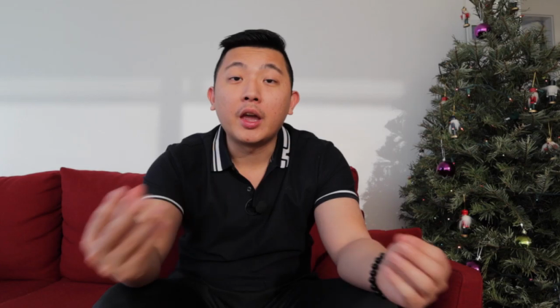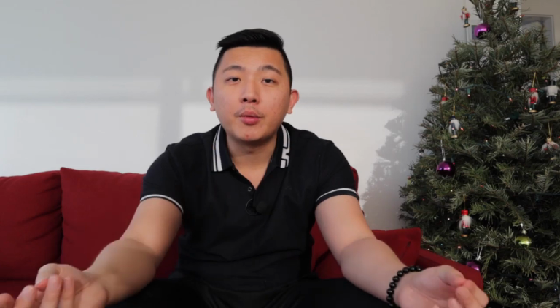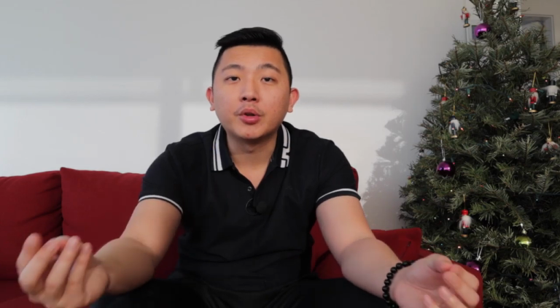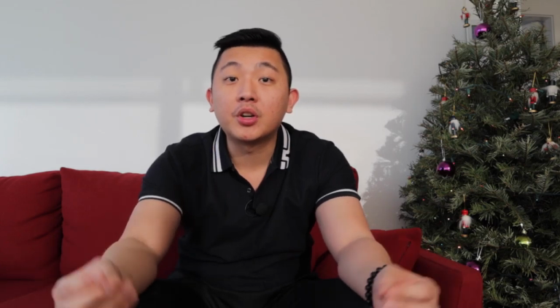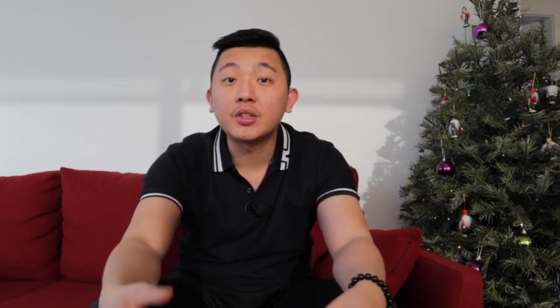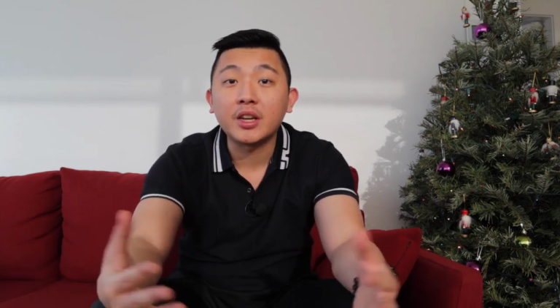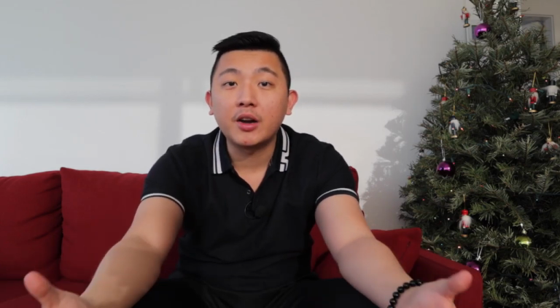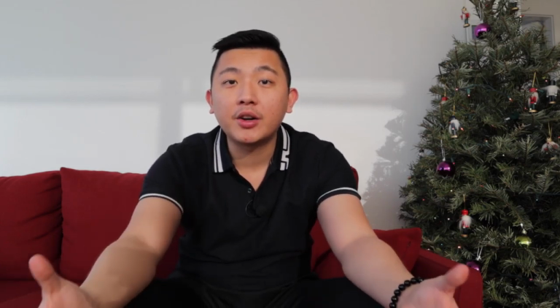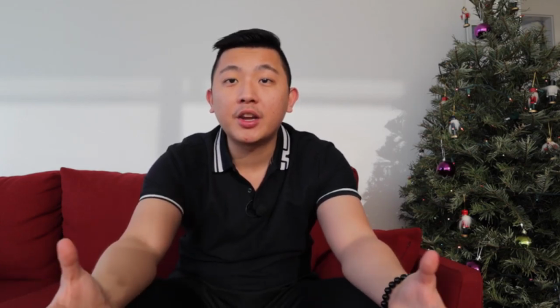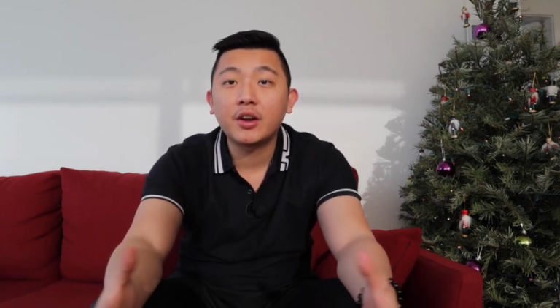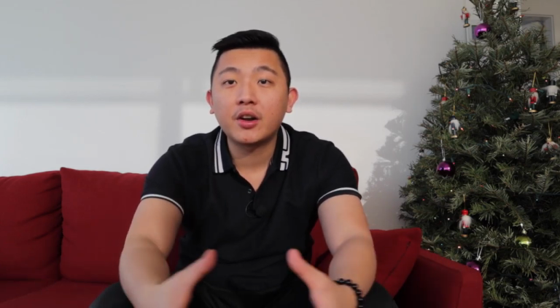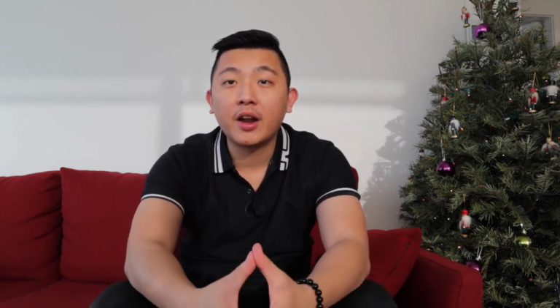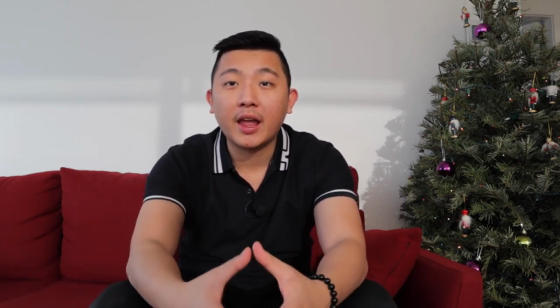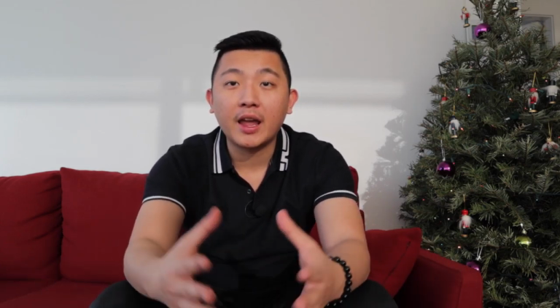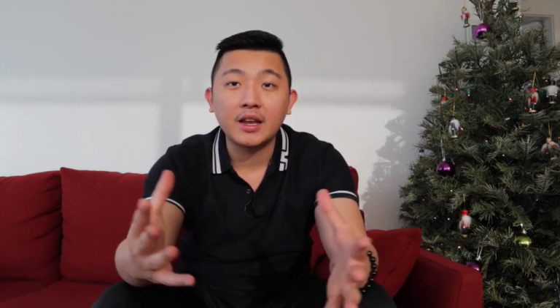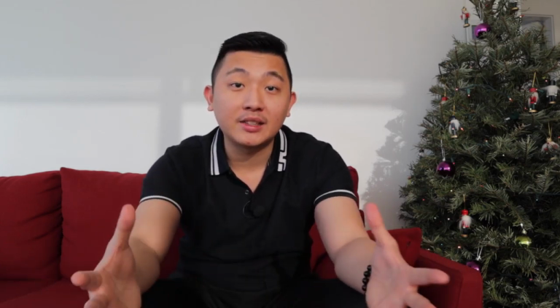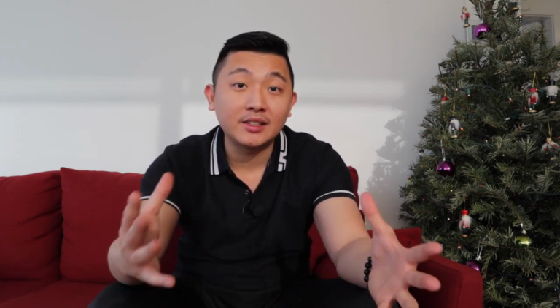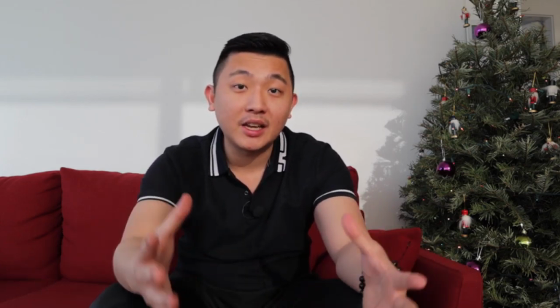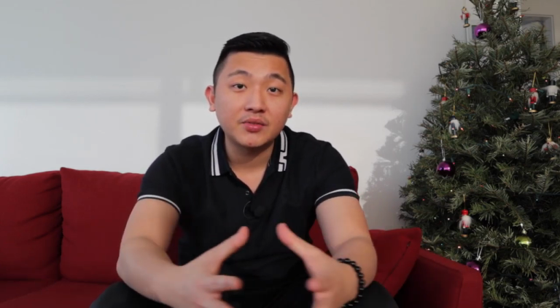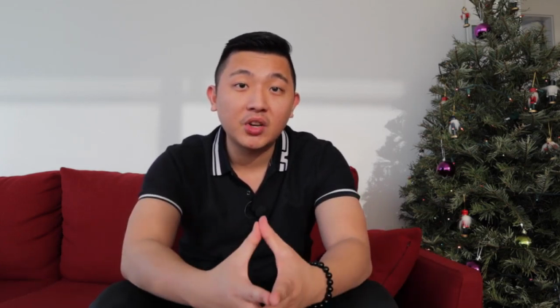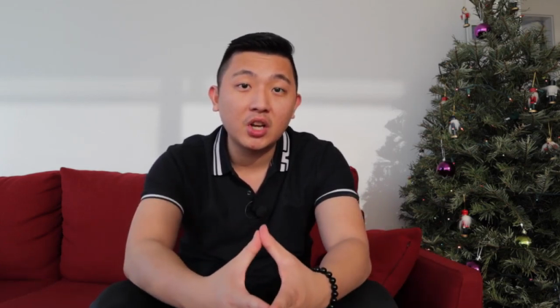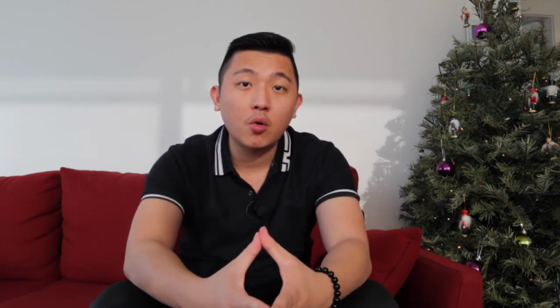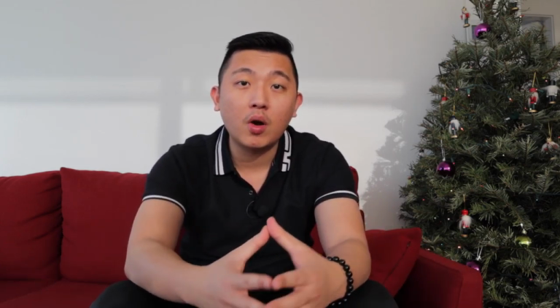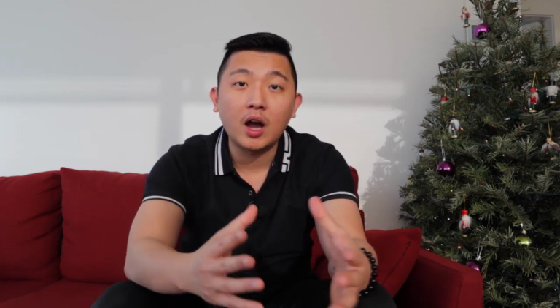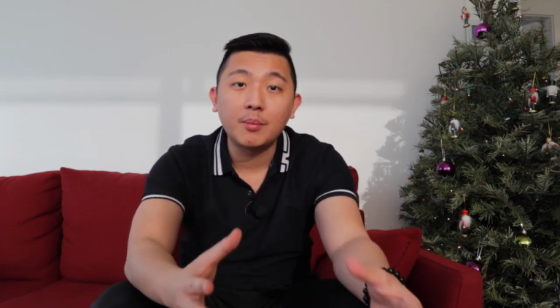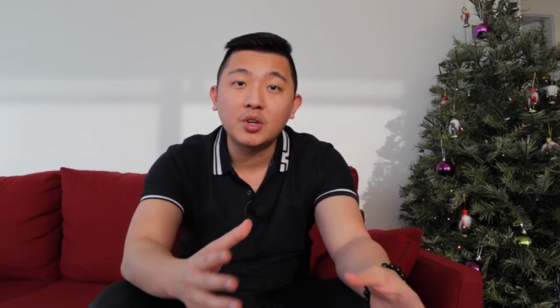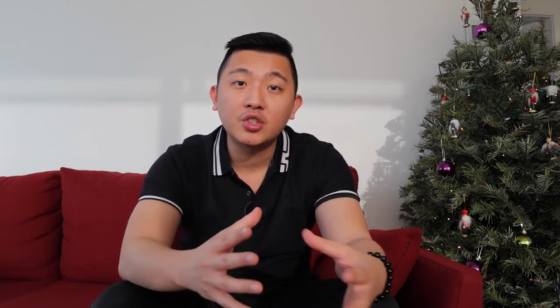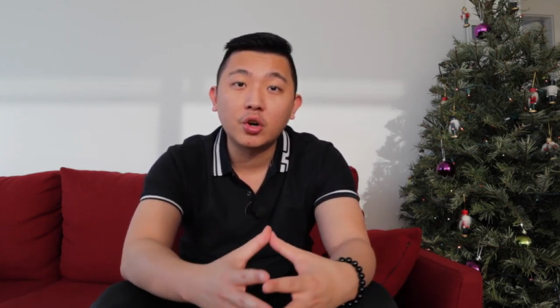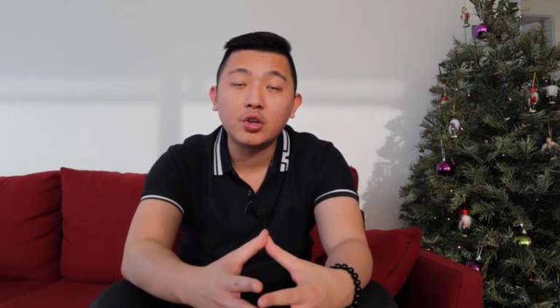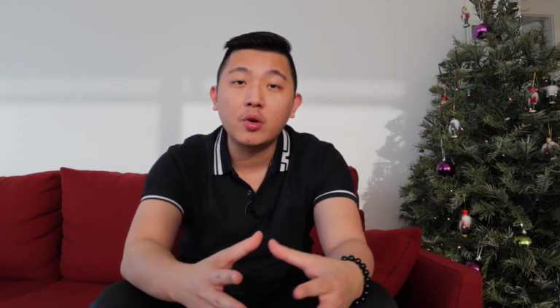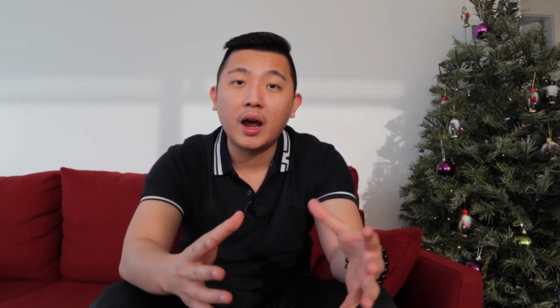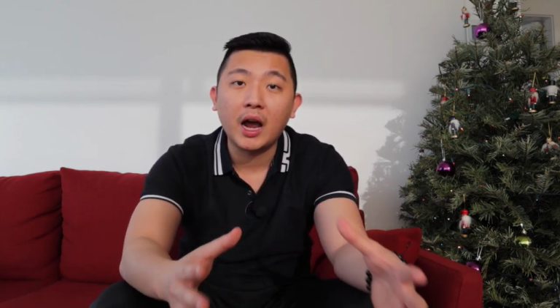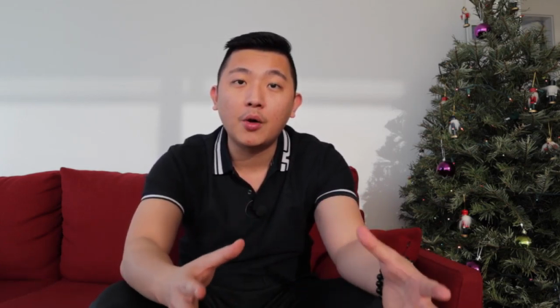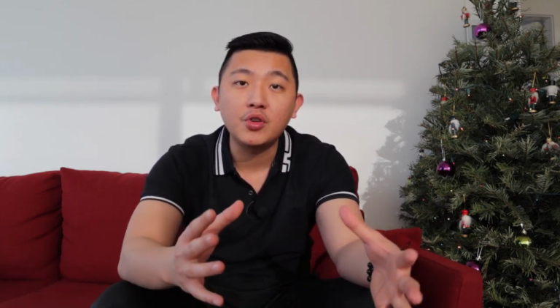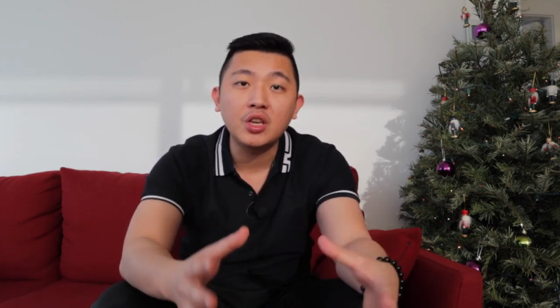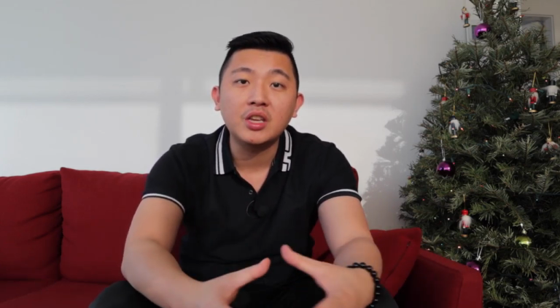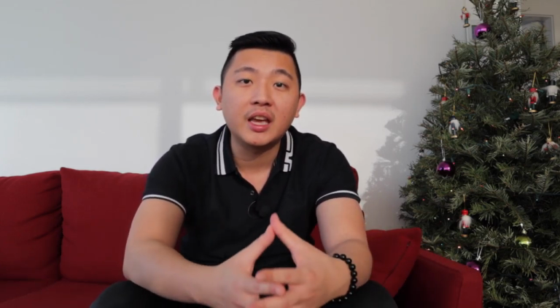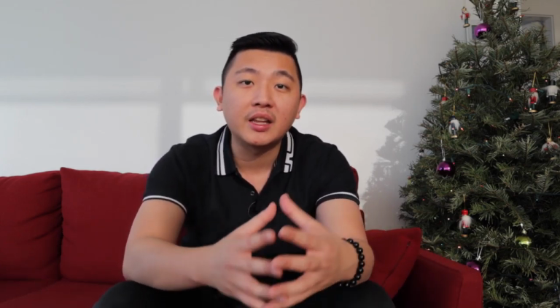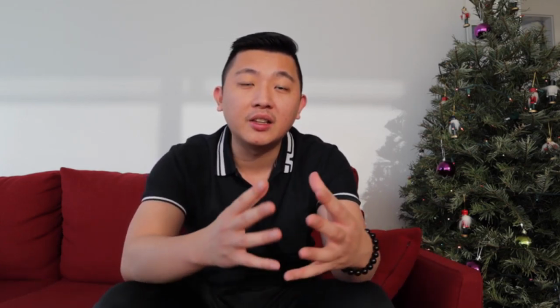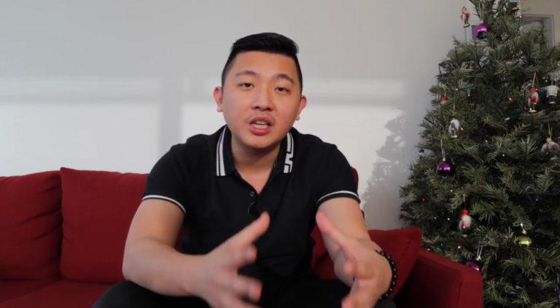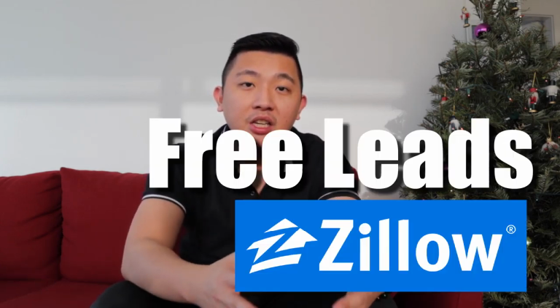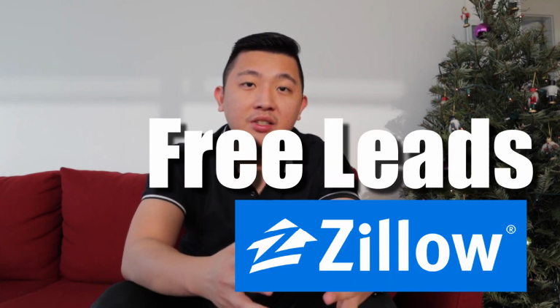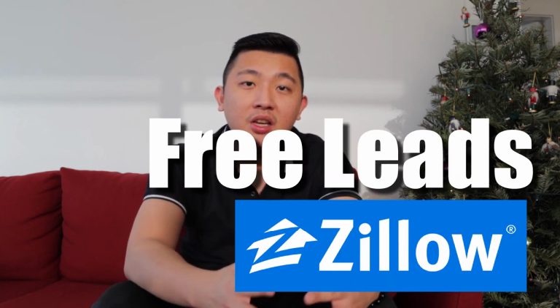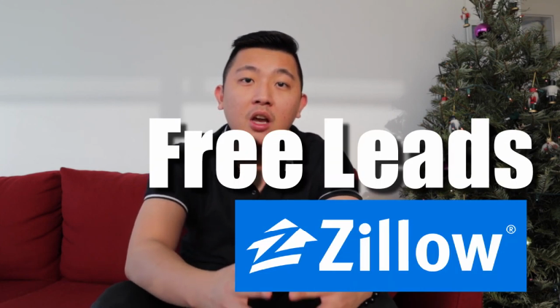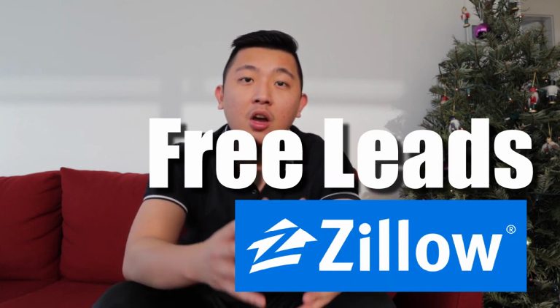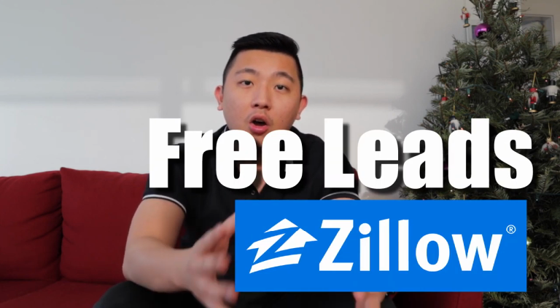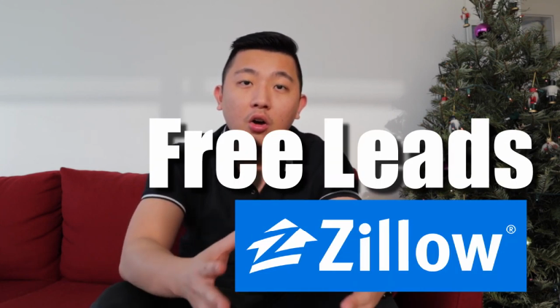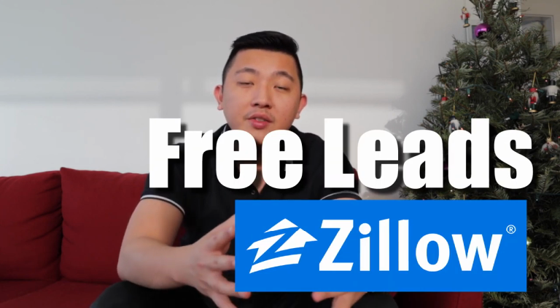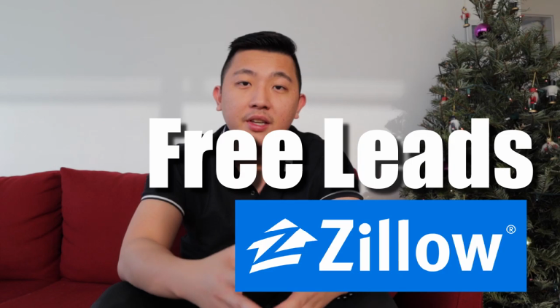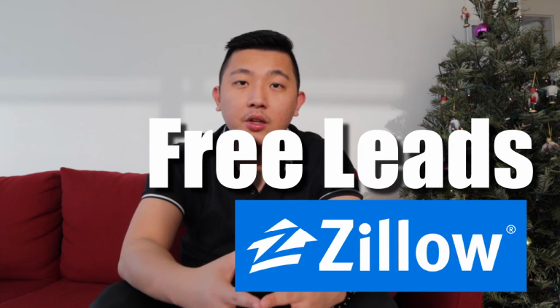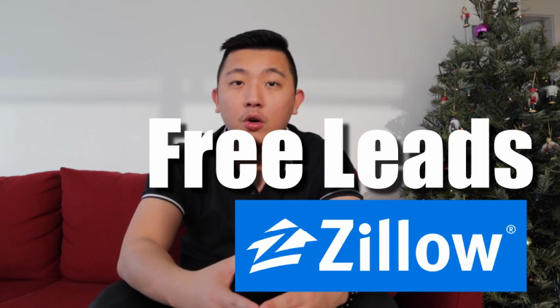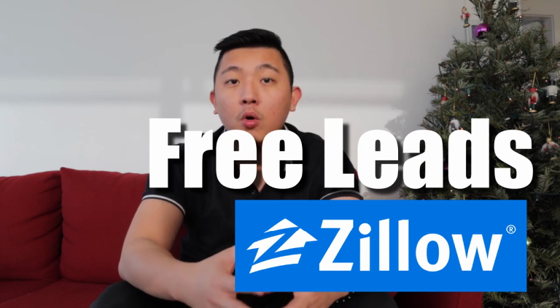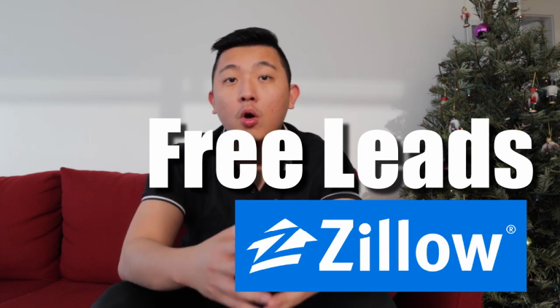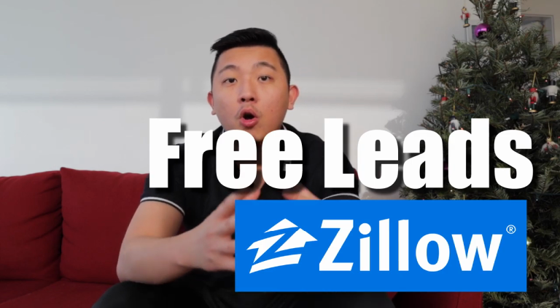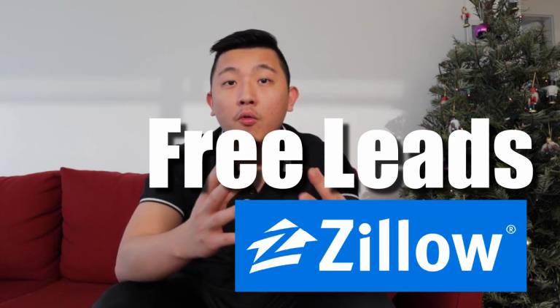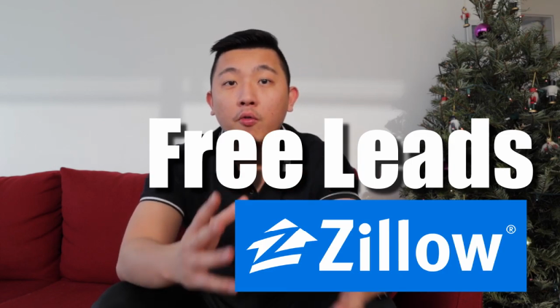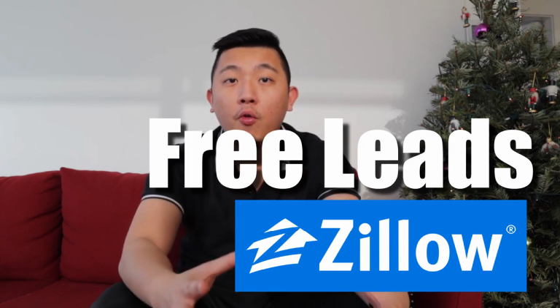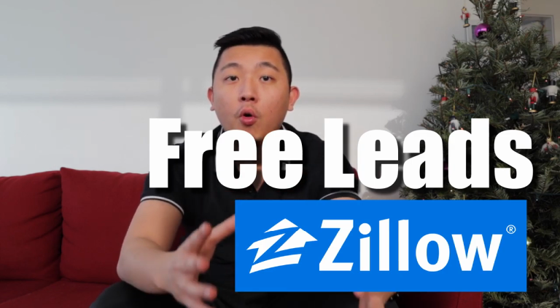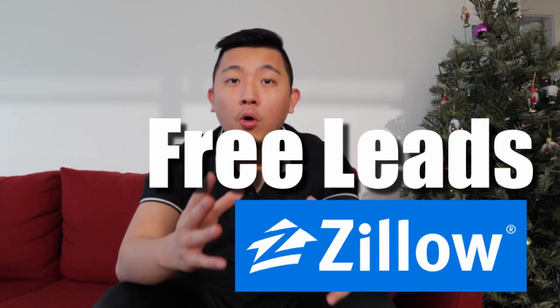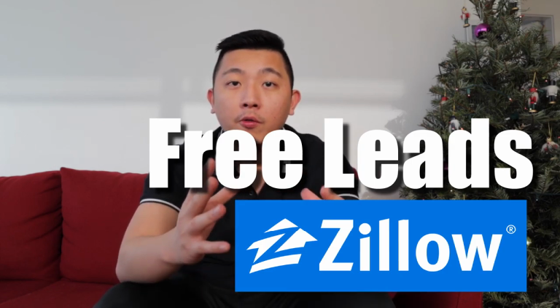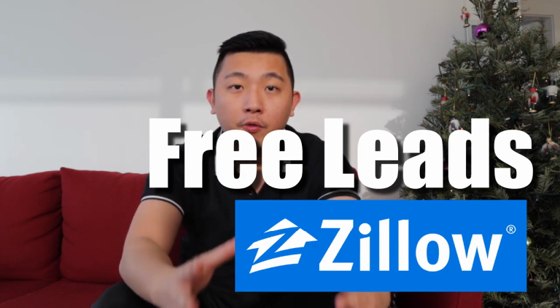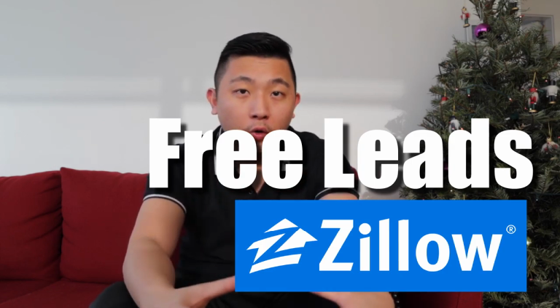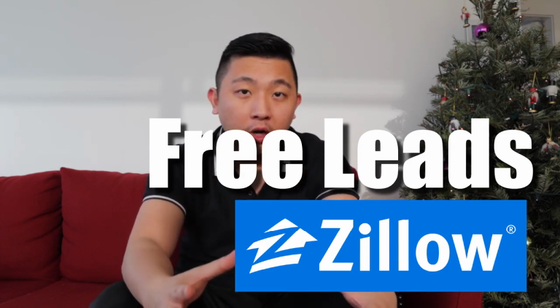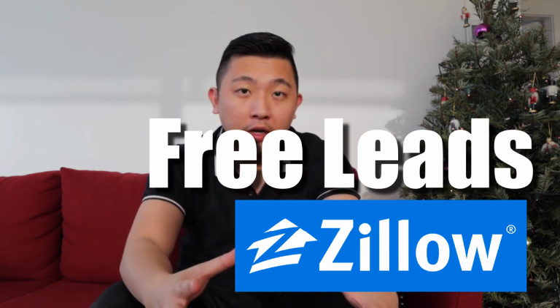Hey Realtors, Eric here, and in today's video I'm going to show you how you can get leads on Zillow for free.